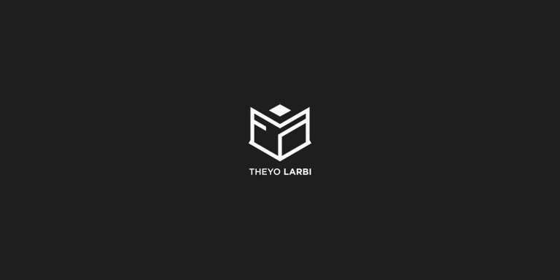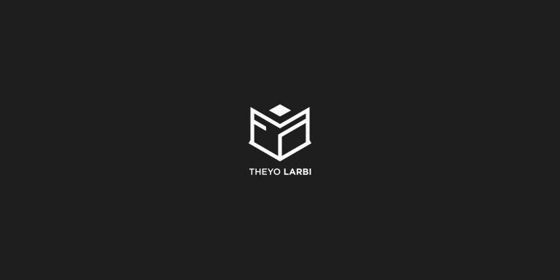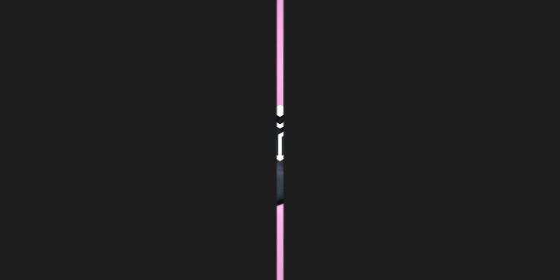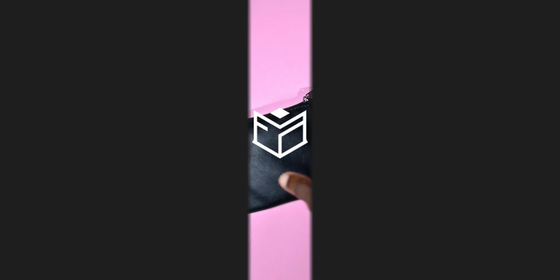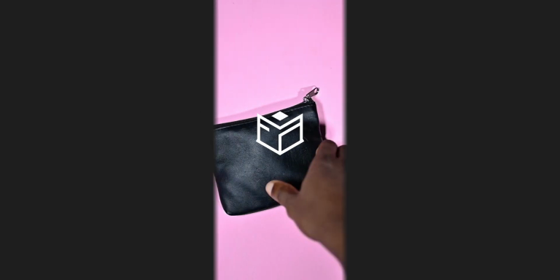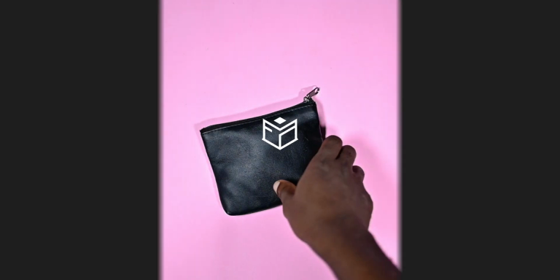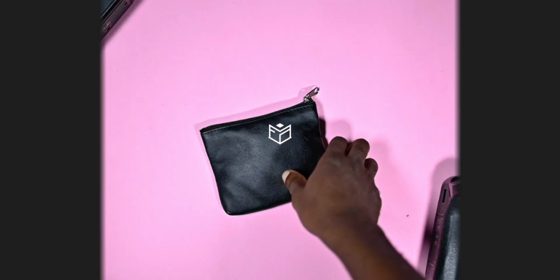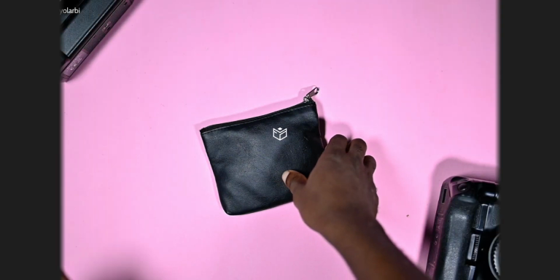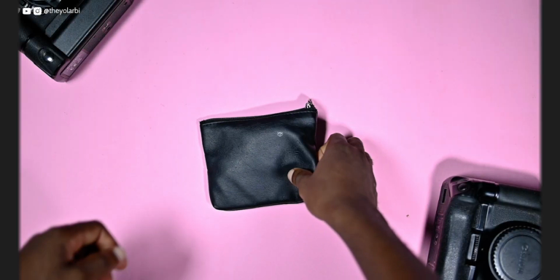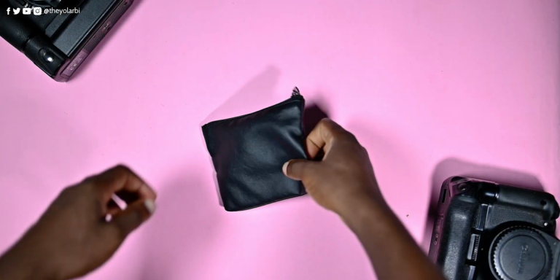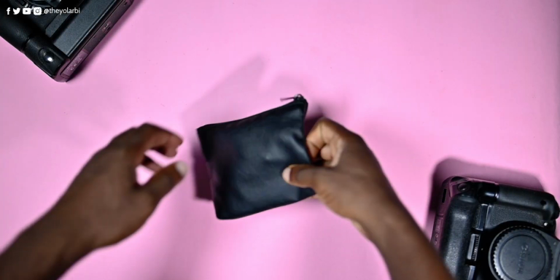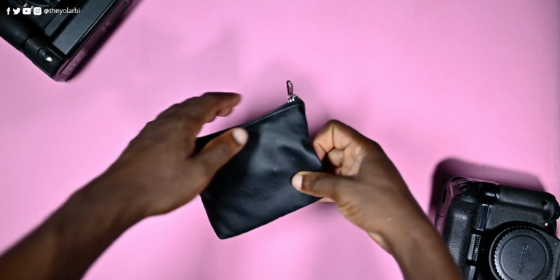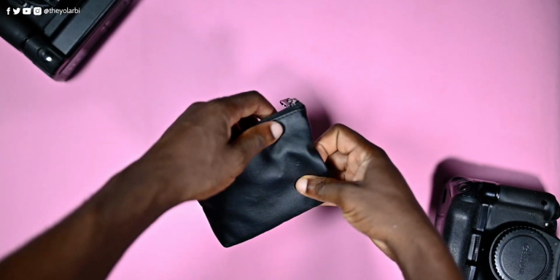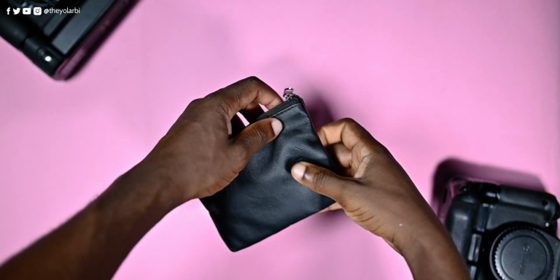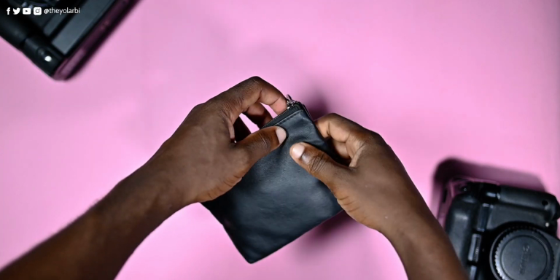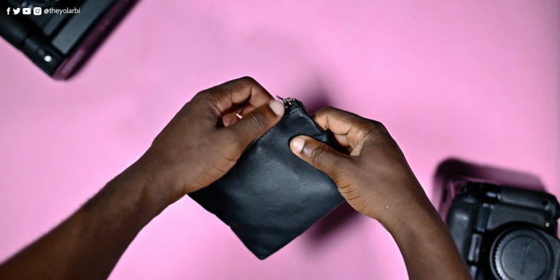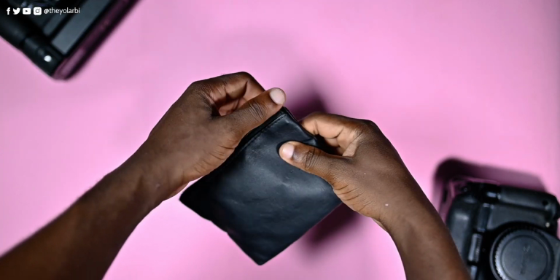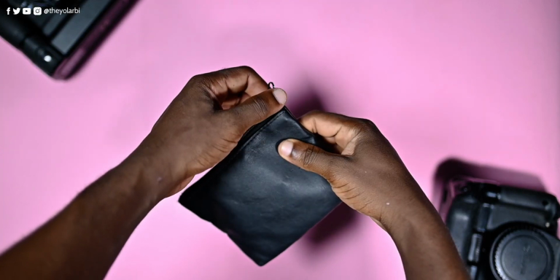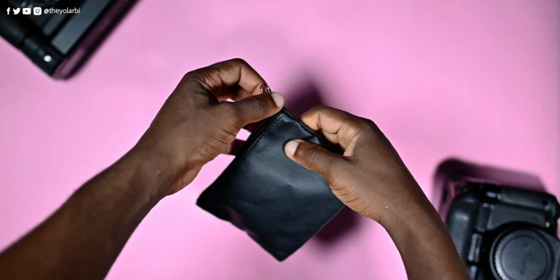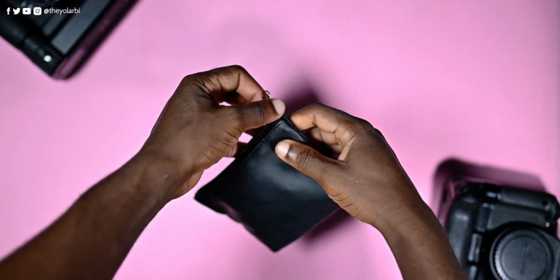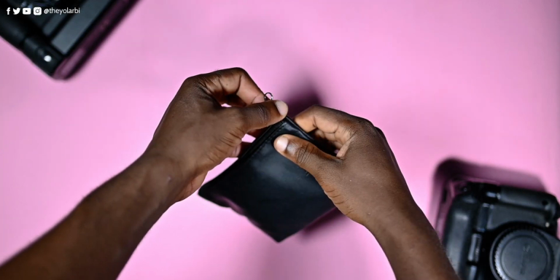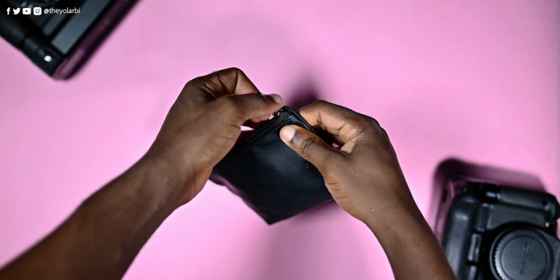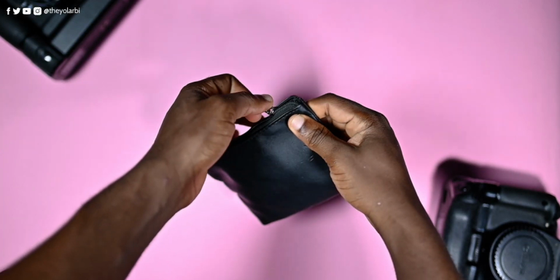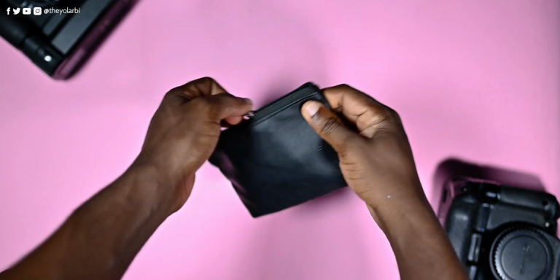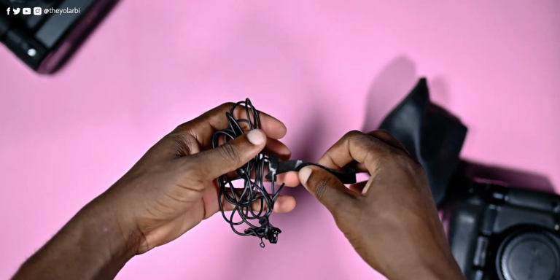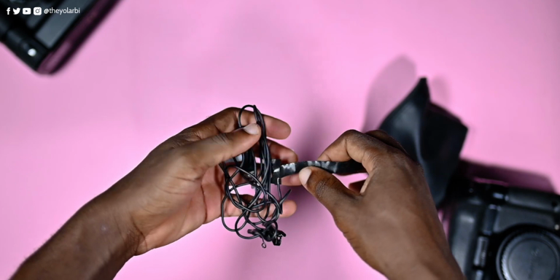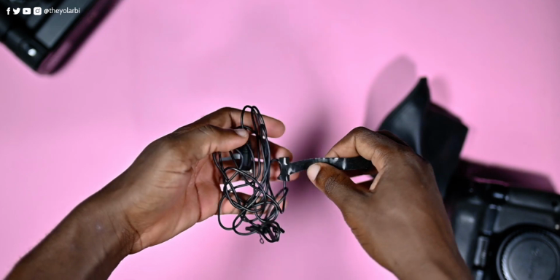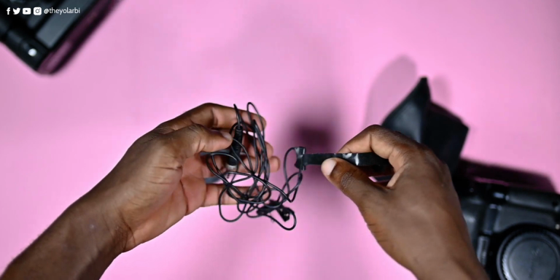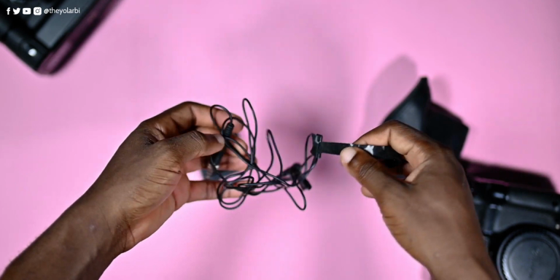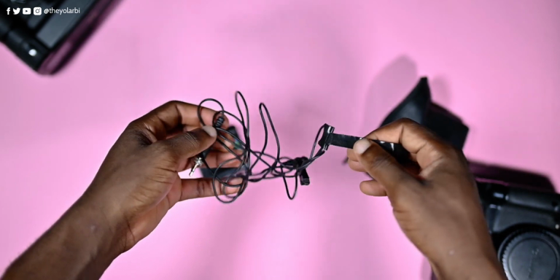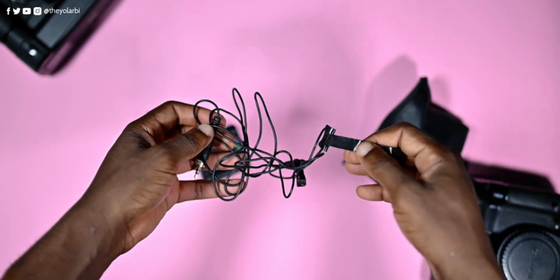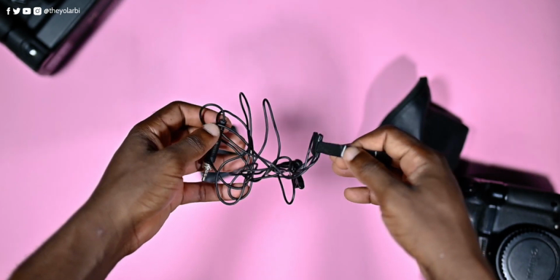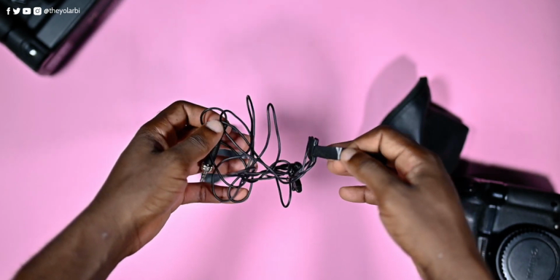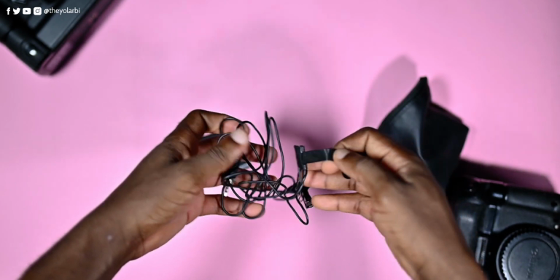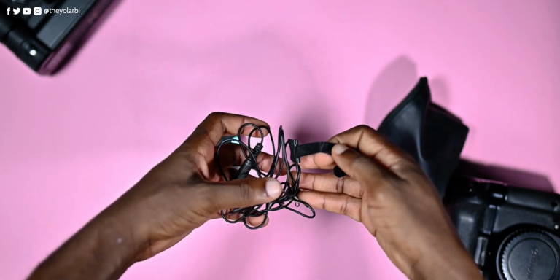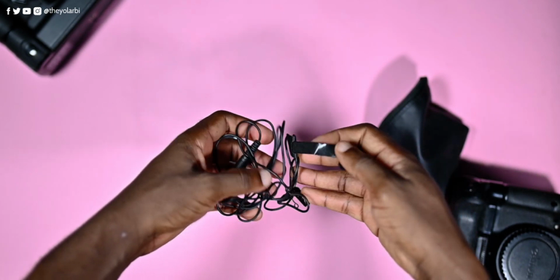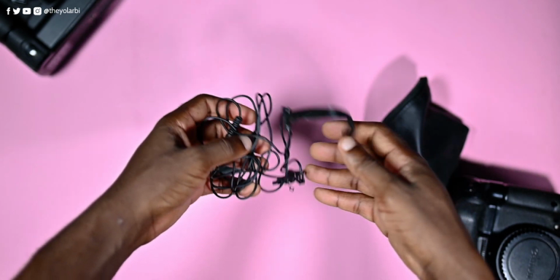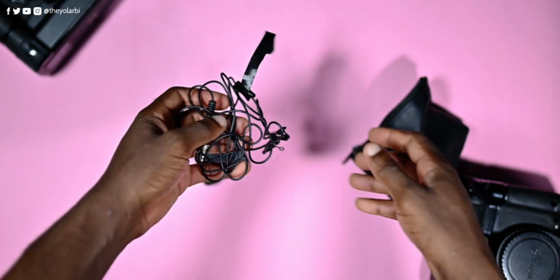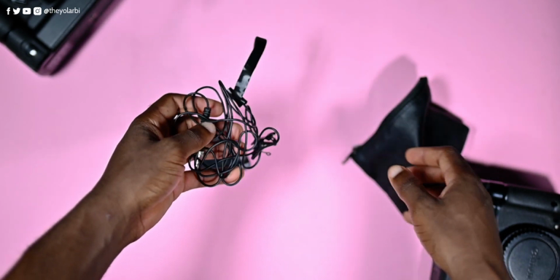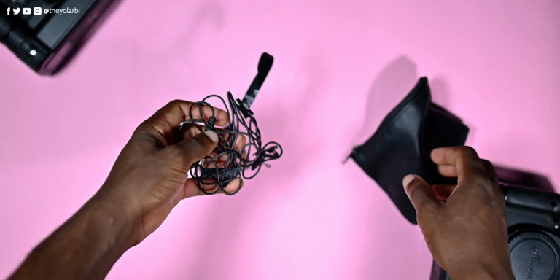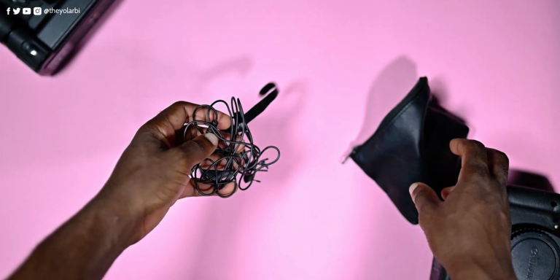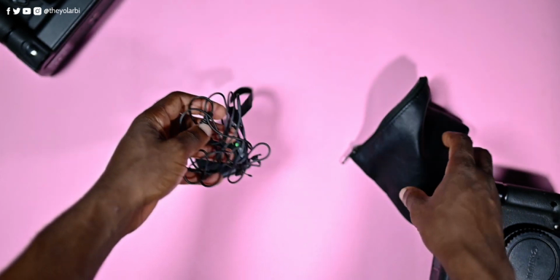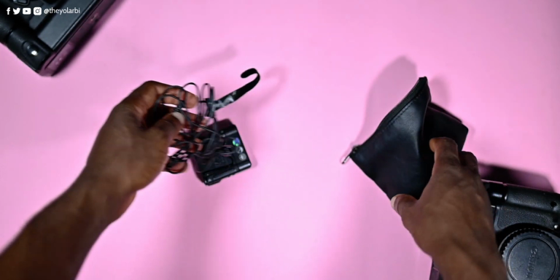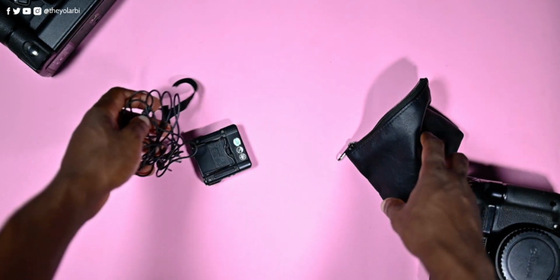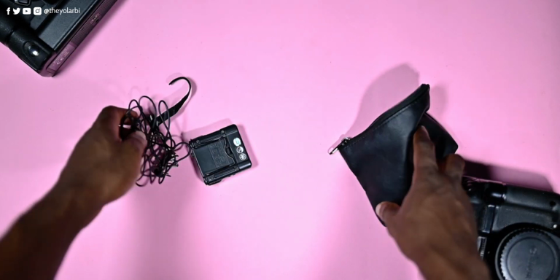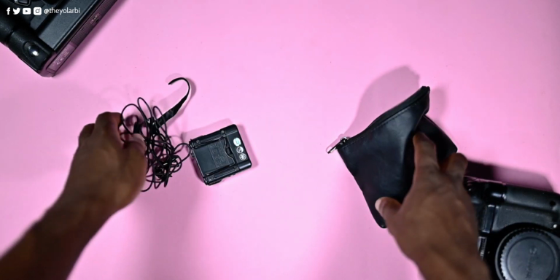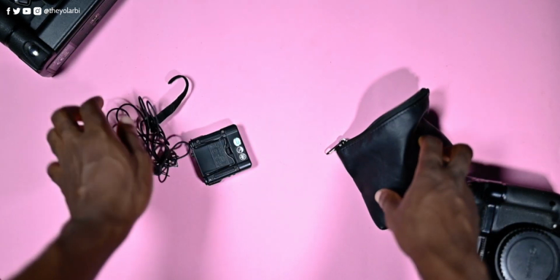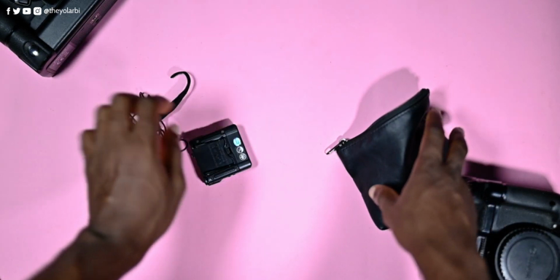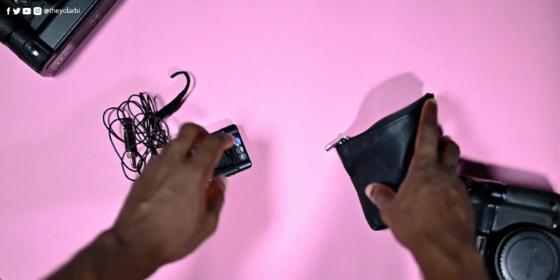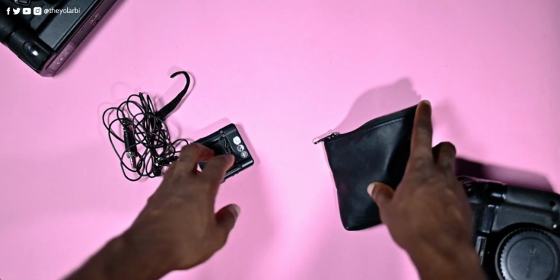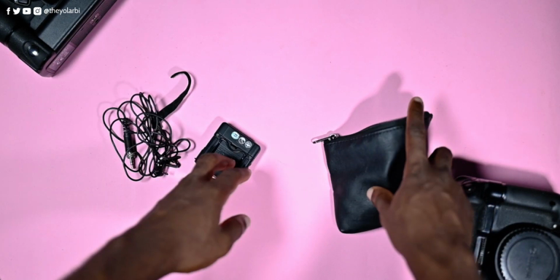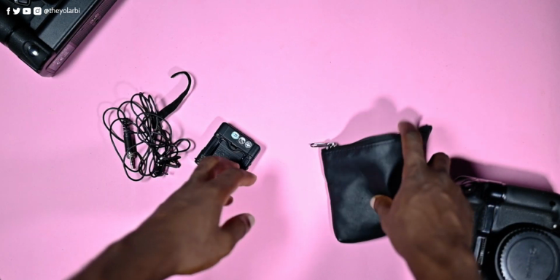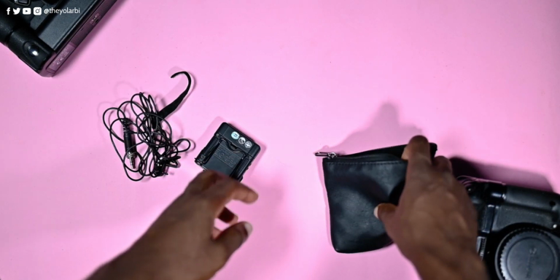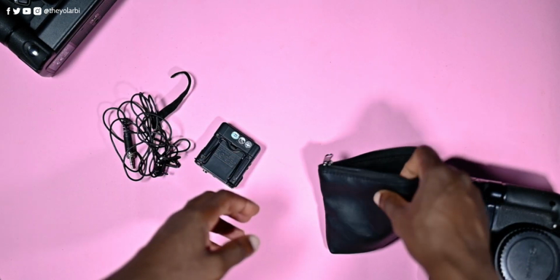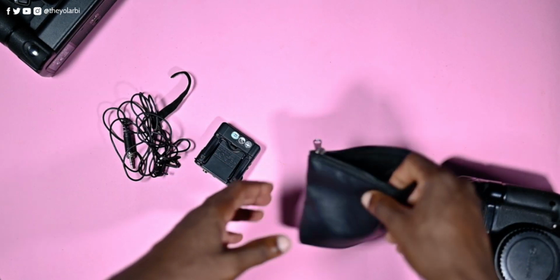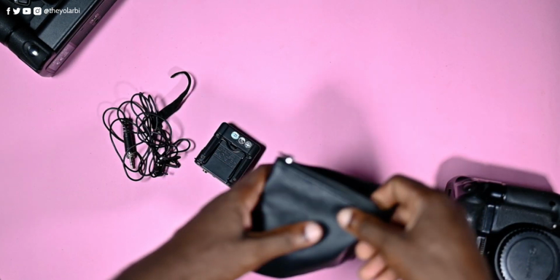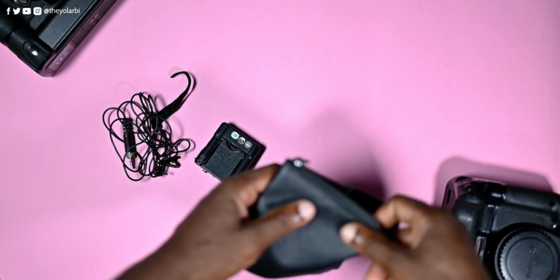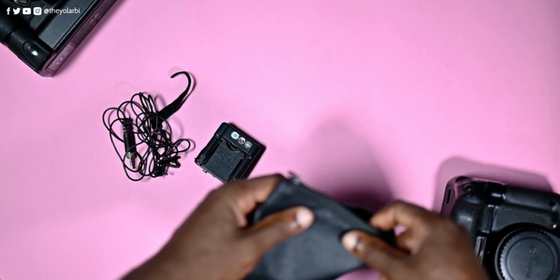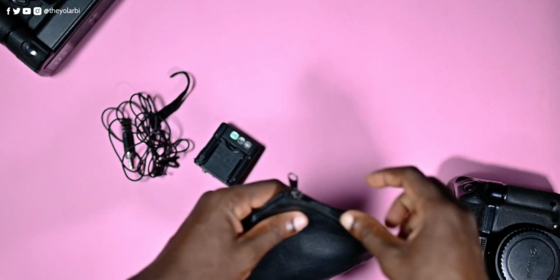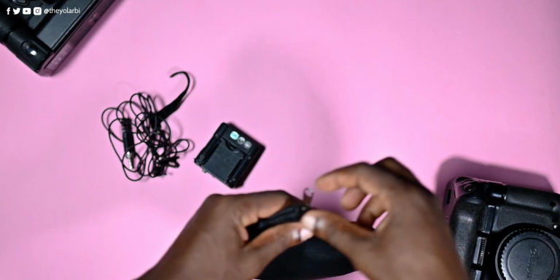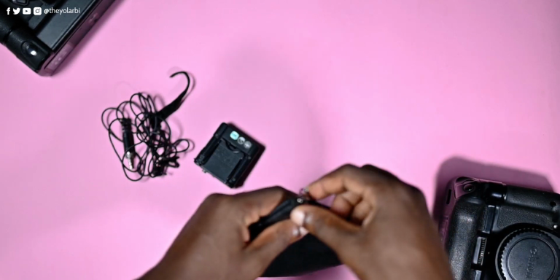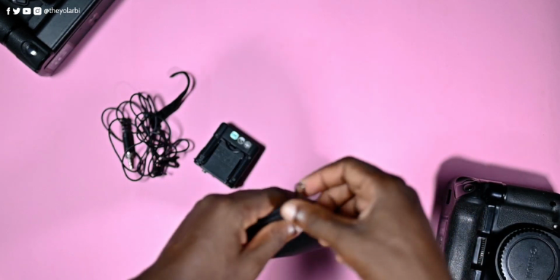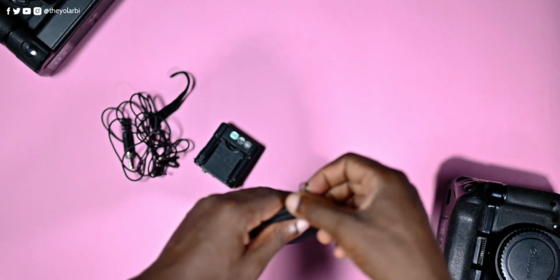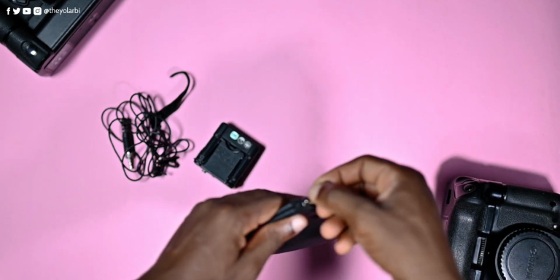I have this here in a neat carrying pouch. It came with a long 3.5mm audio cable and the Tascam recorder.